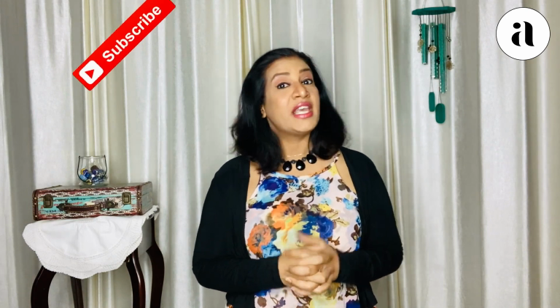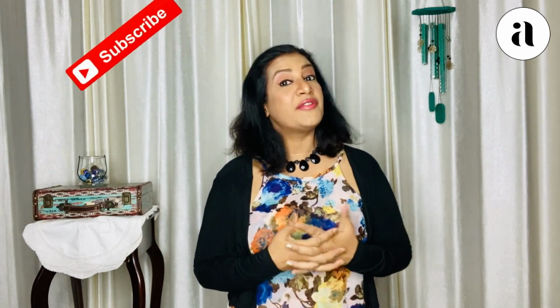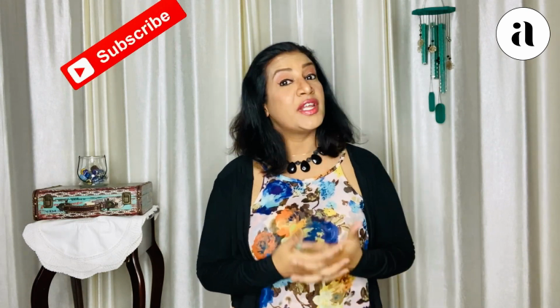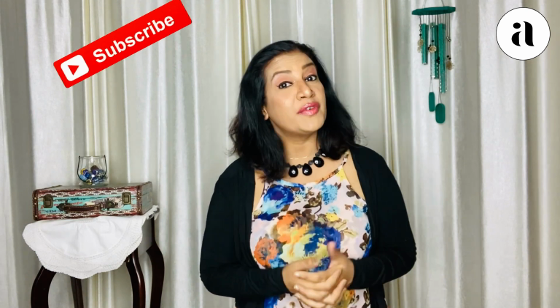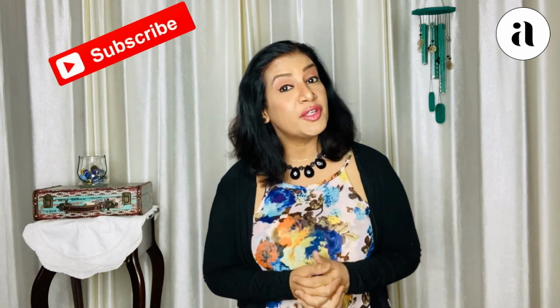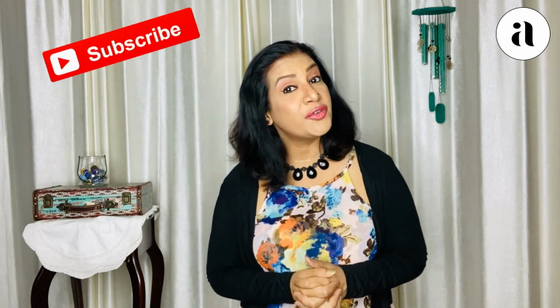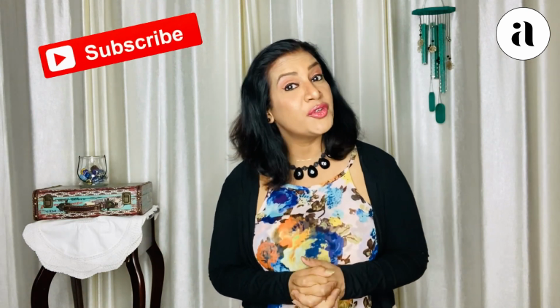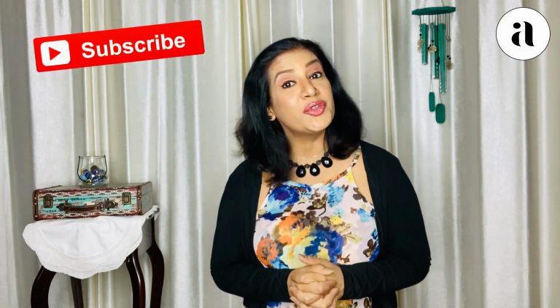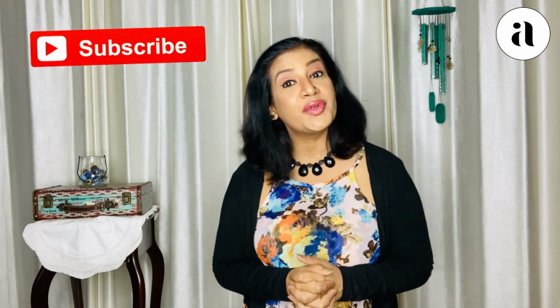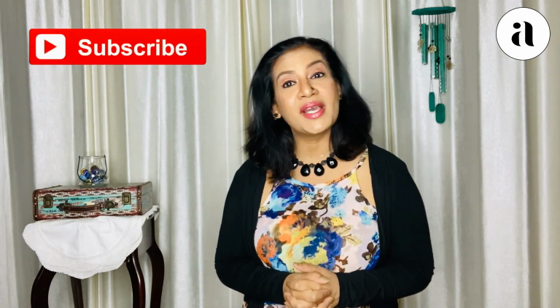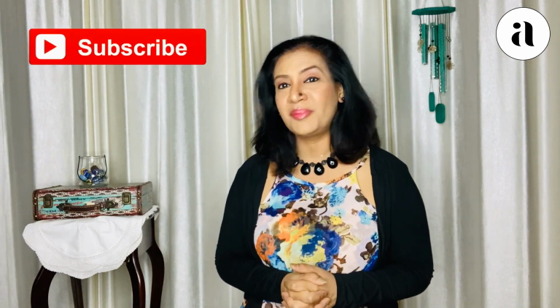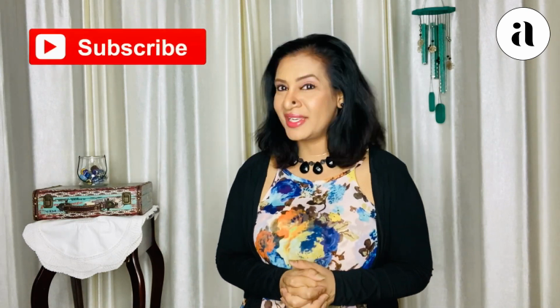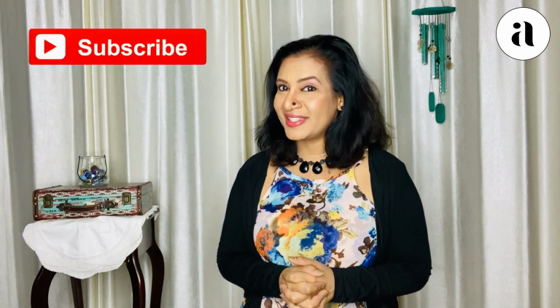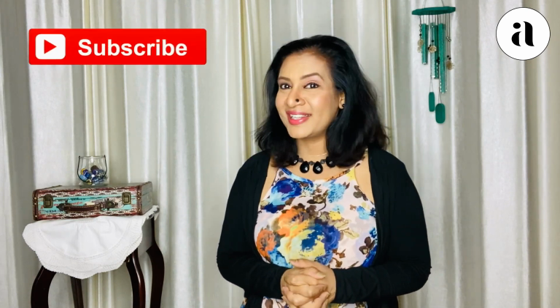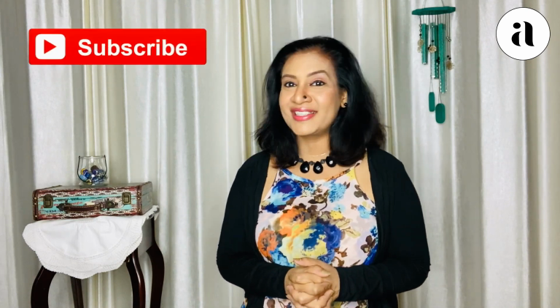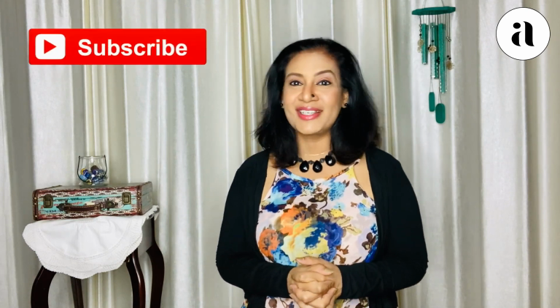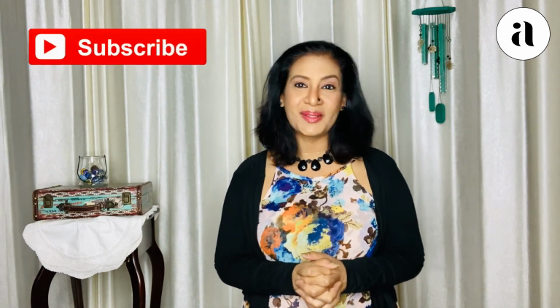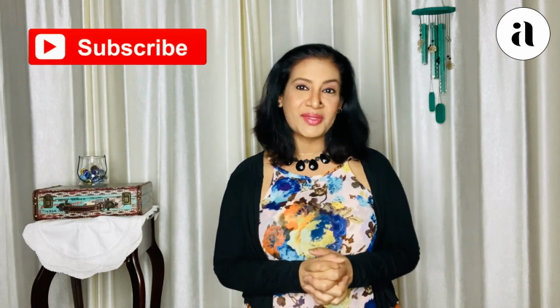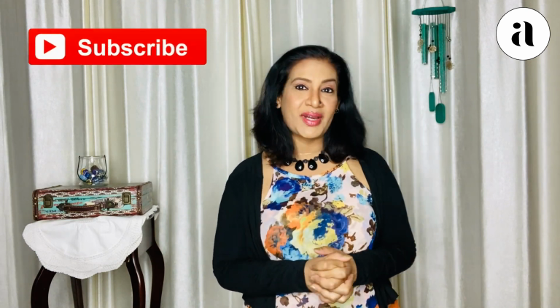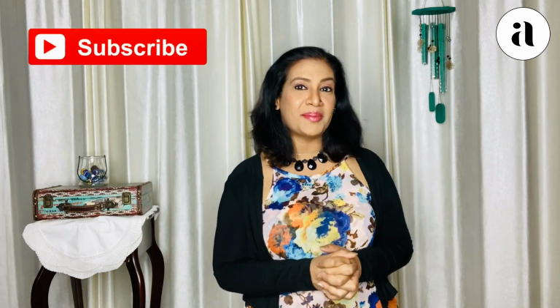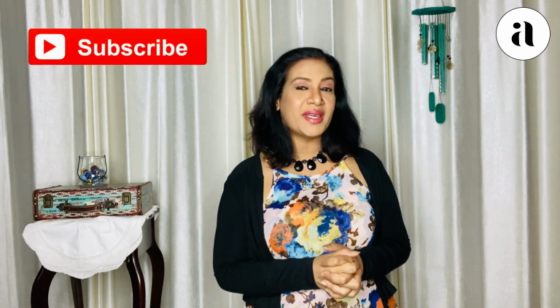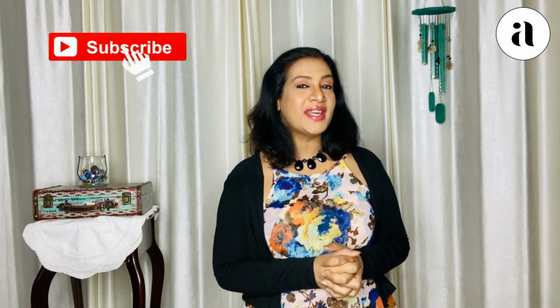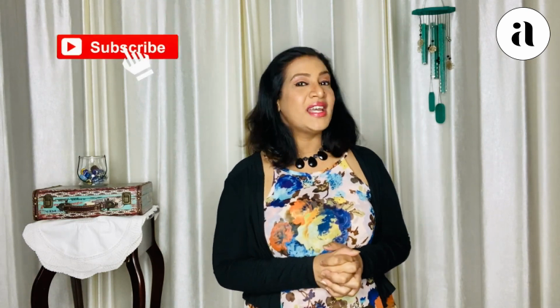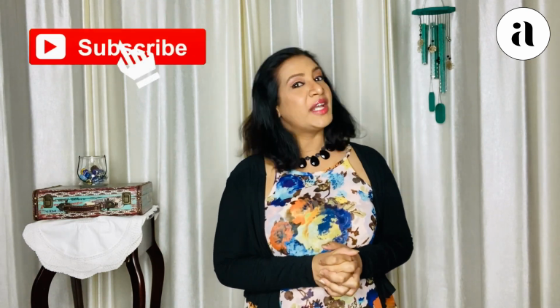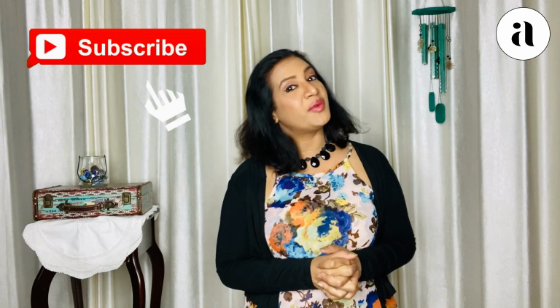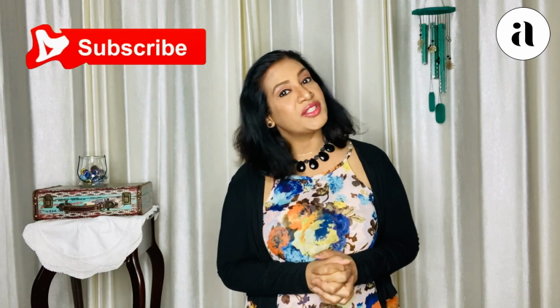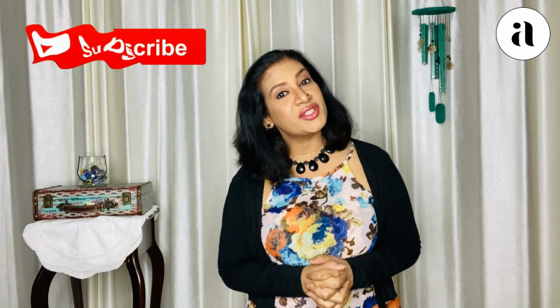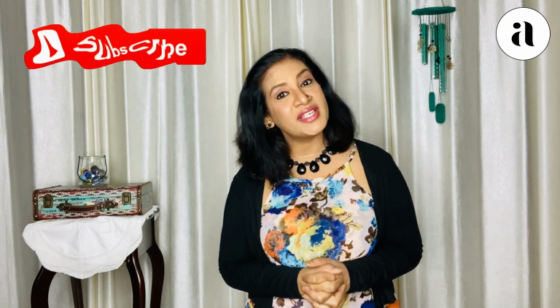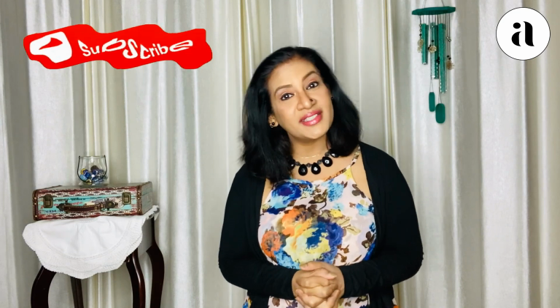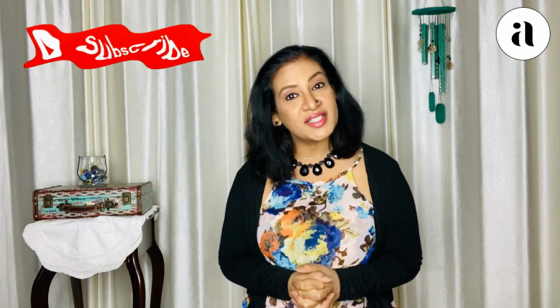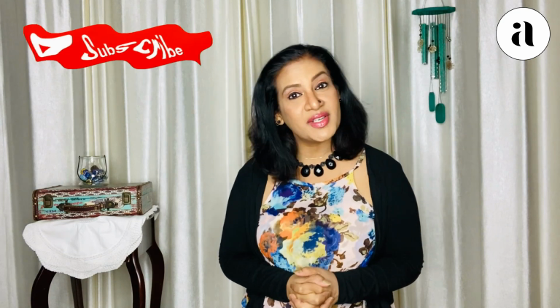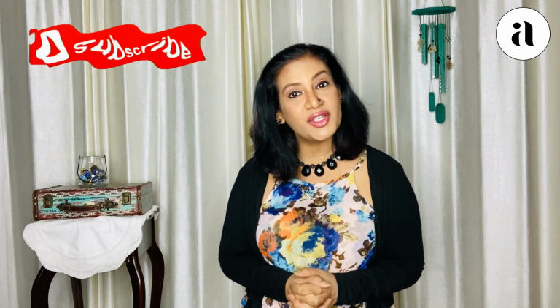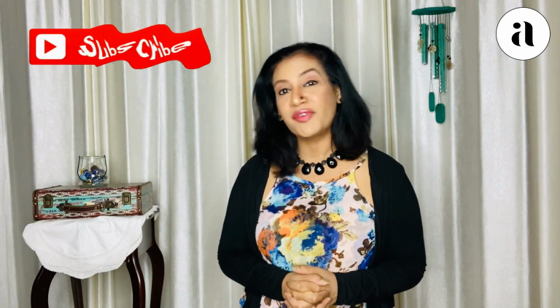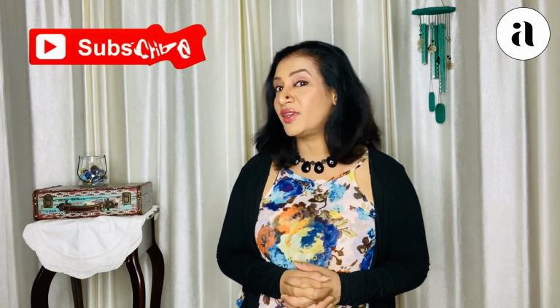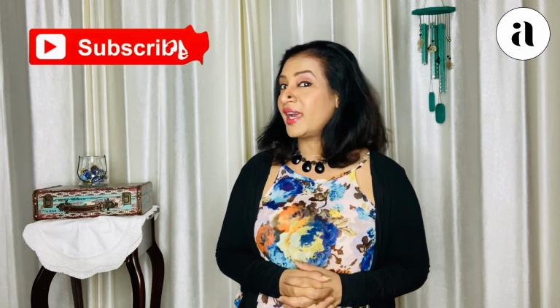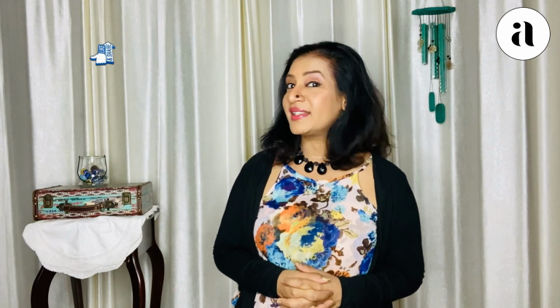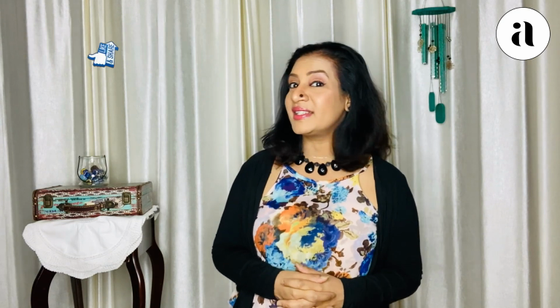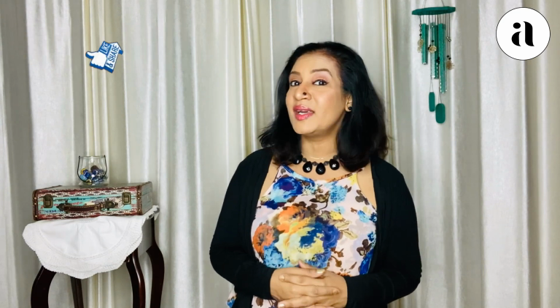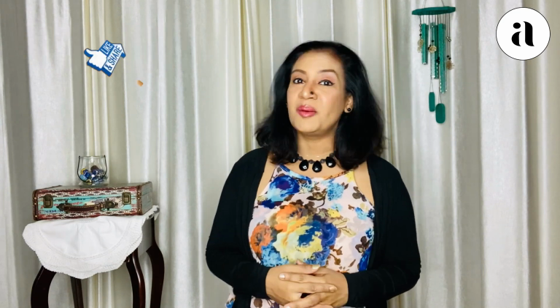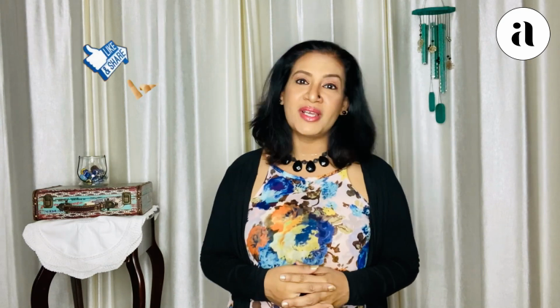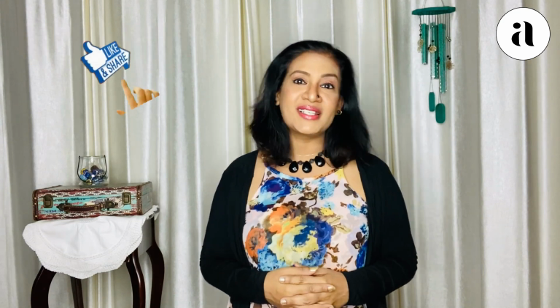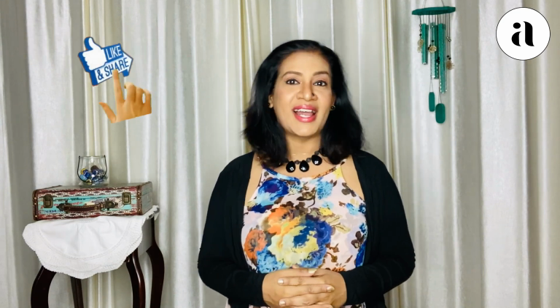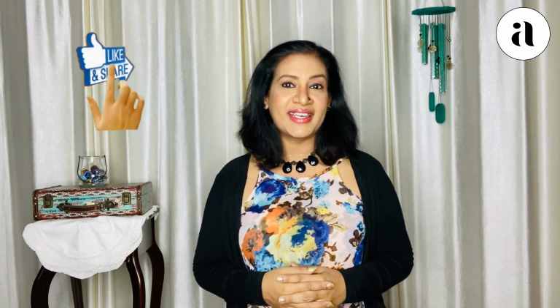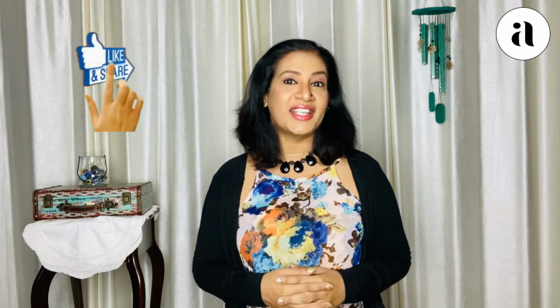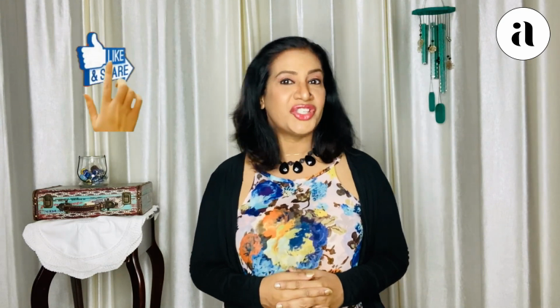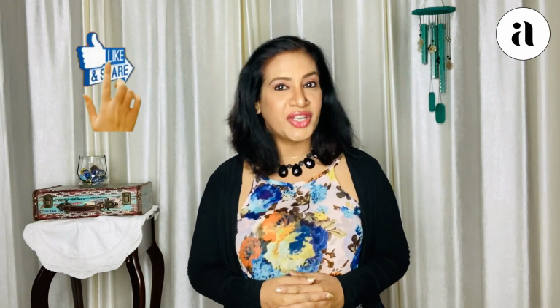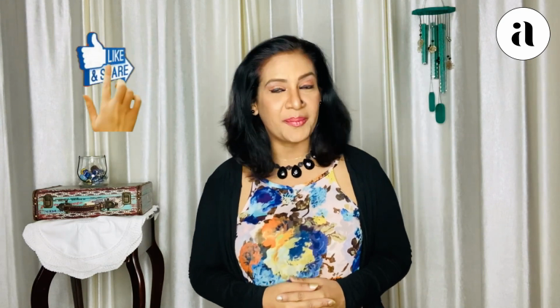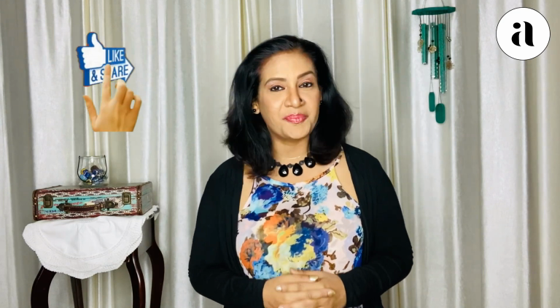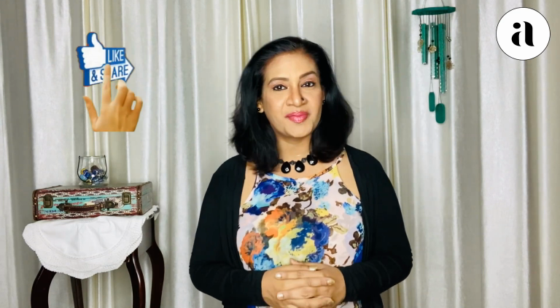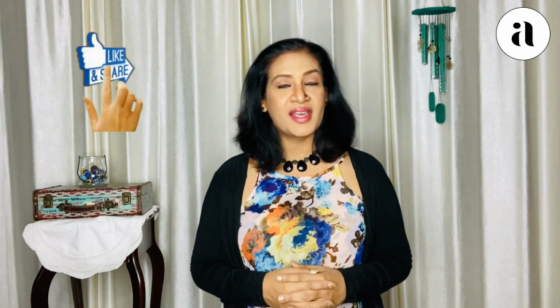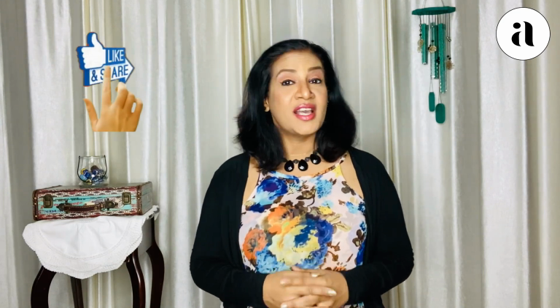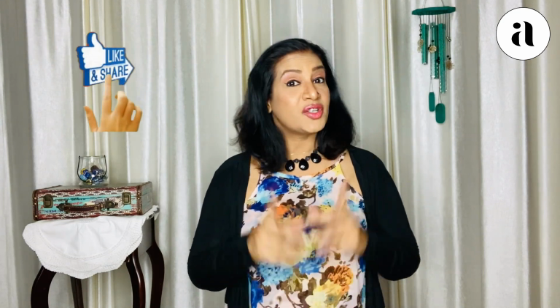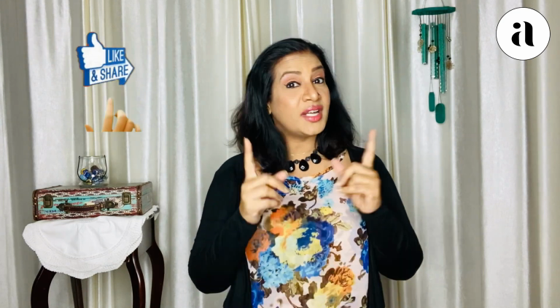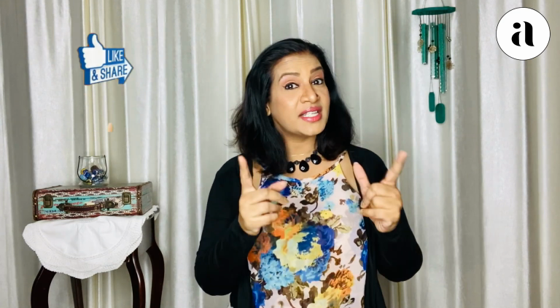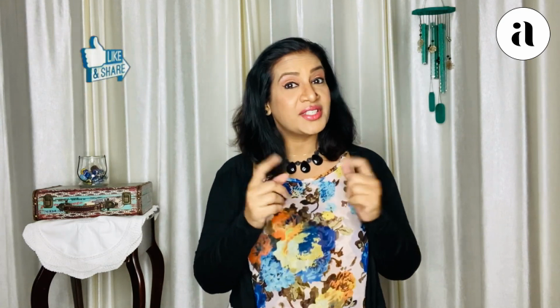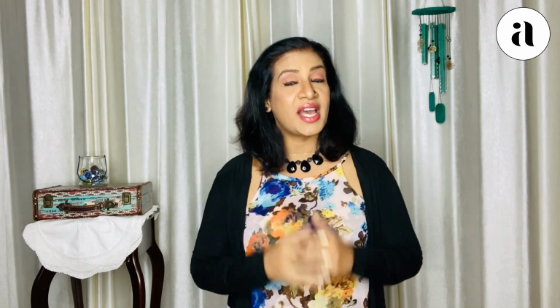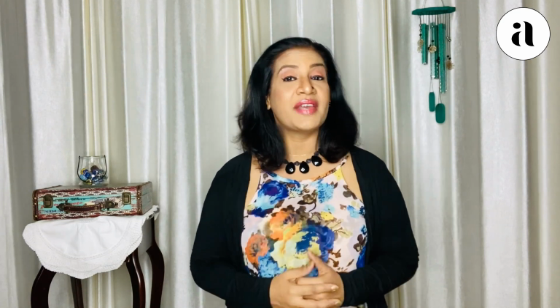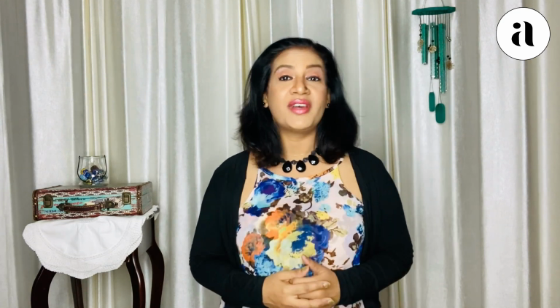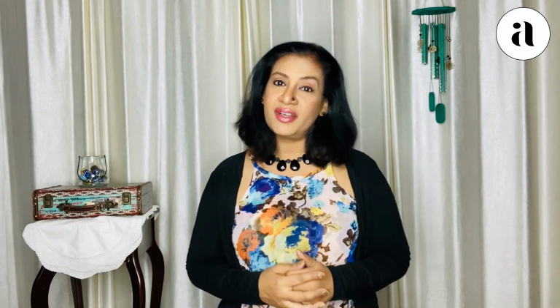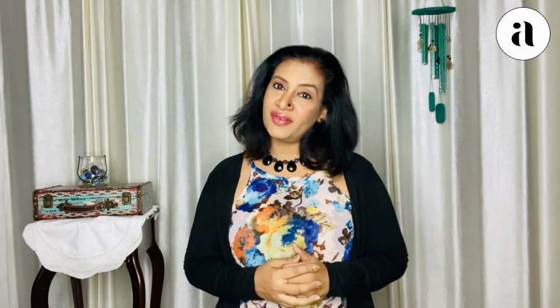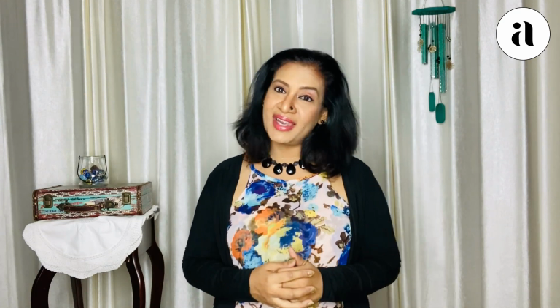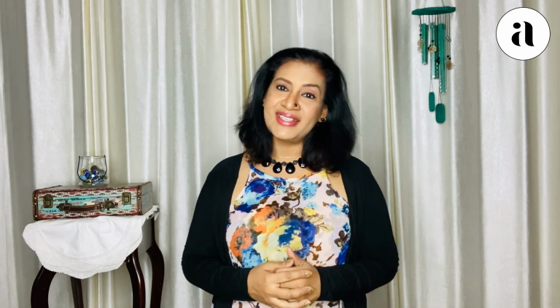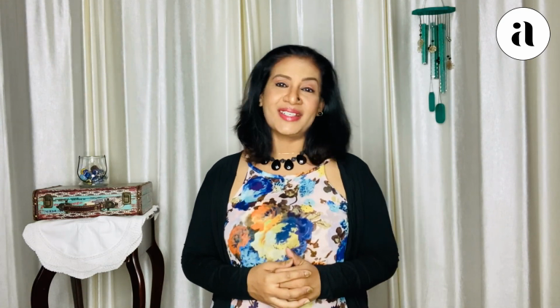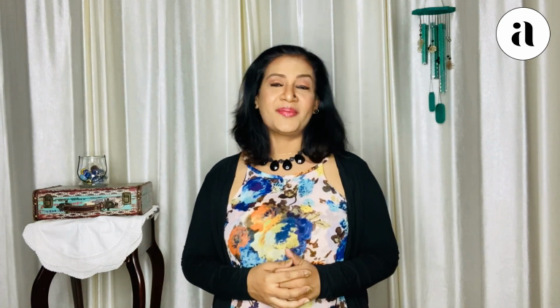If anyone of you is new here, please consider subscribing. And once you've seen this video, if you liked it, please like and share. So let's dive right in.